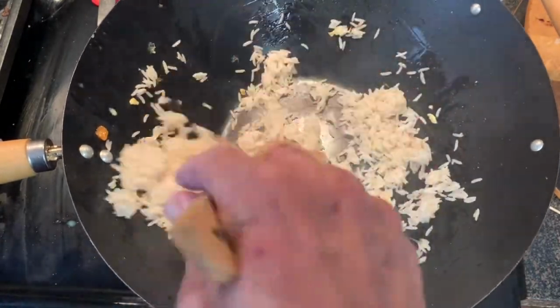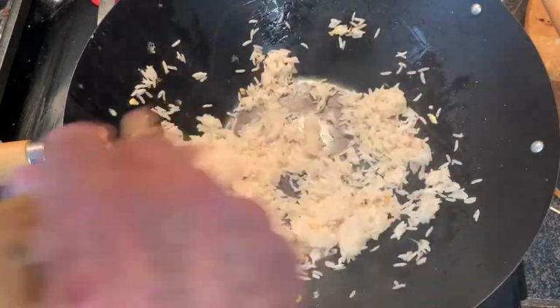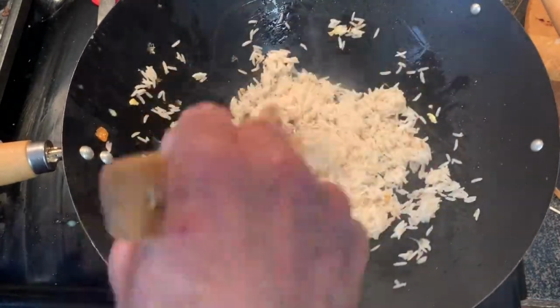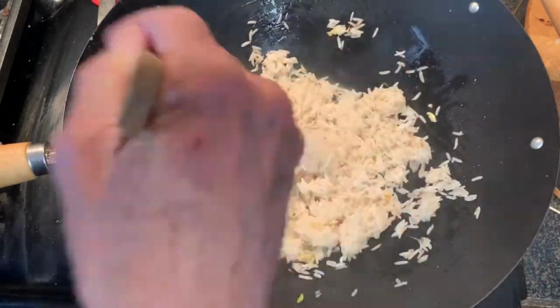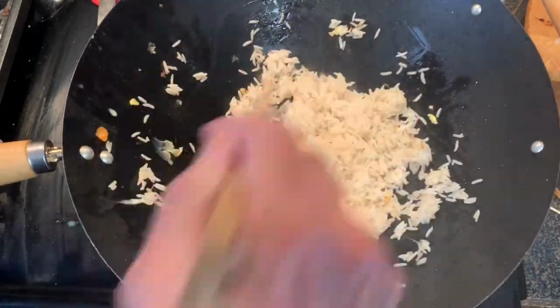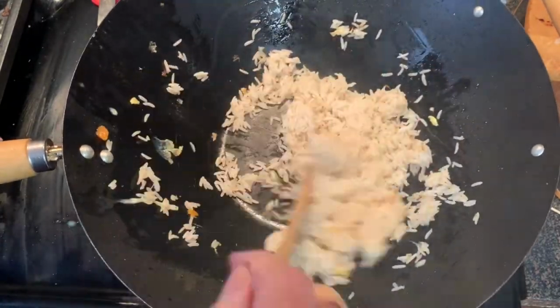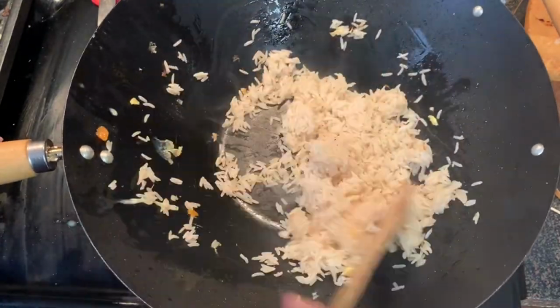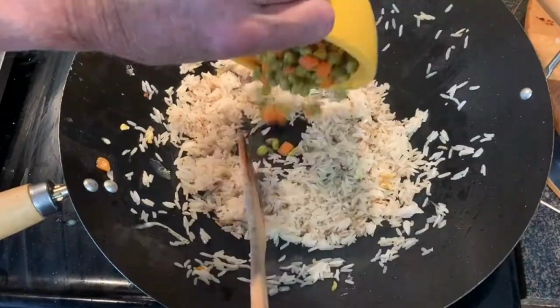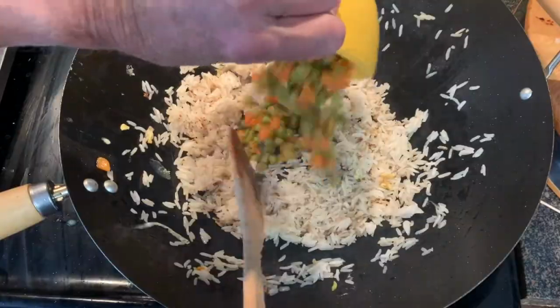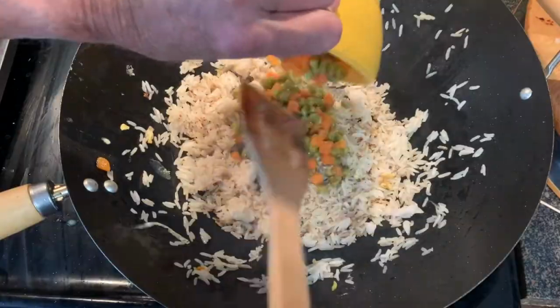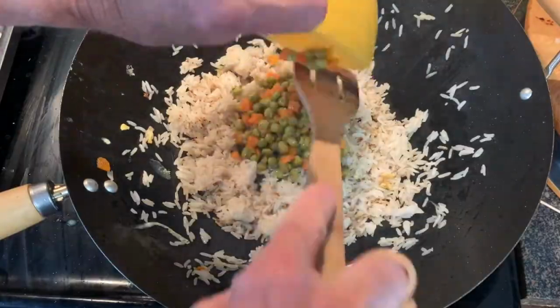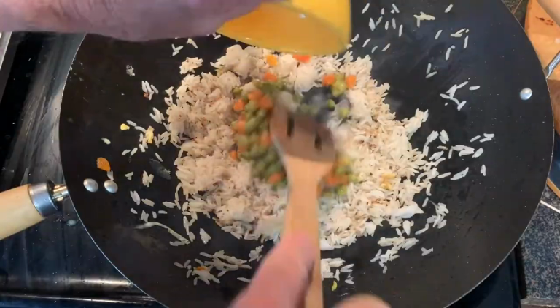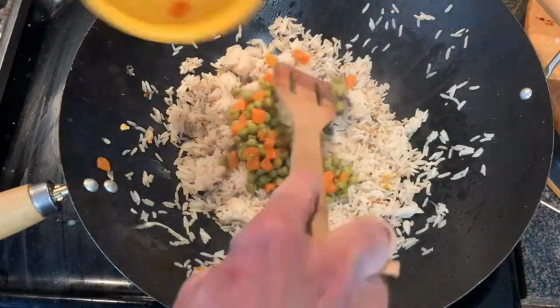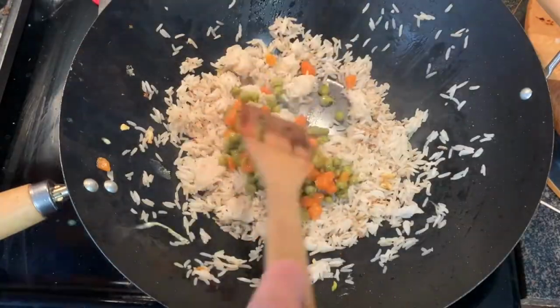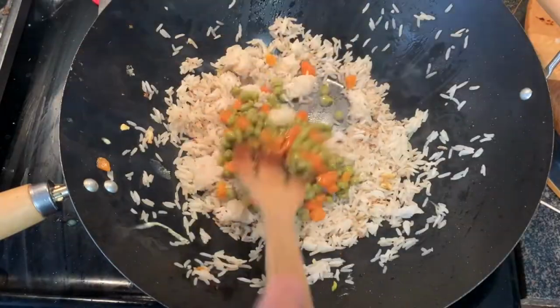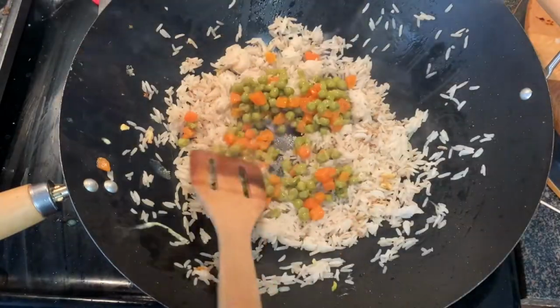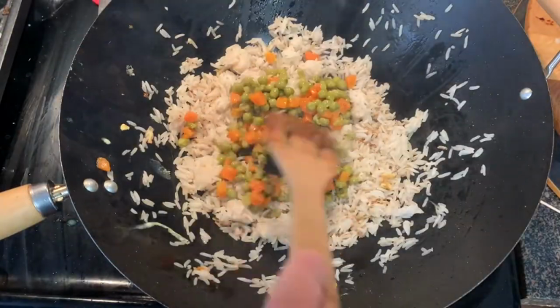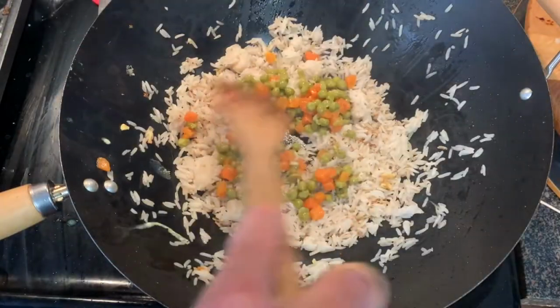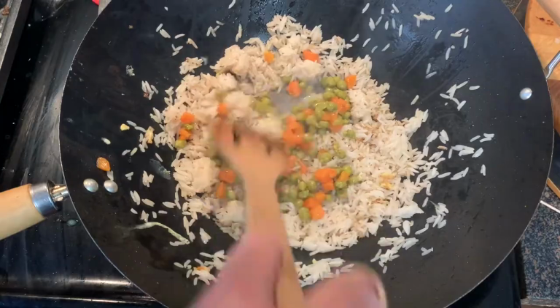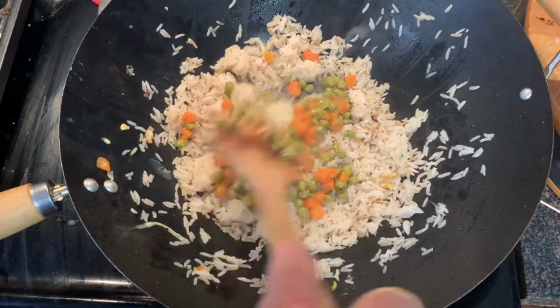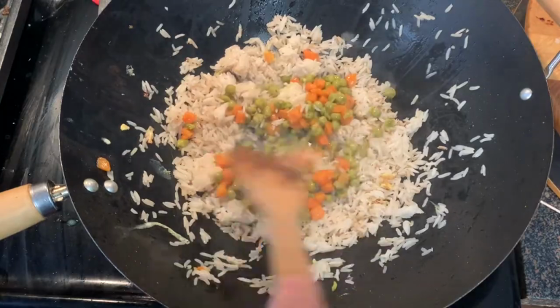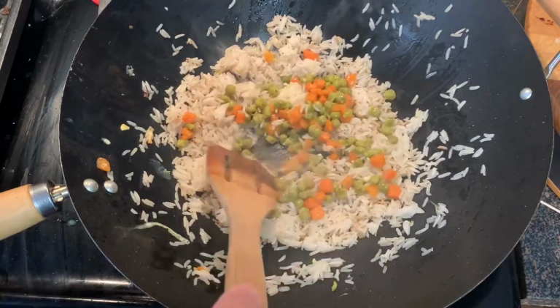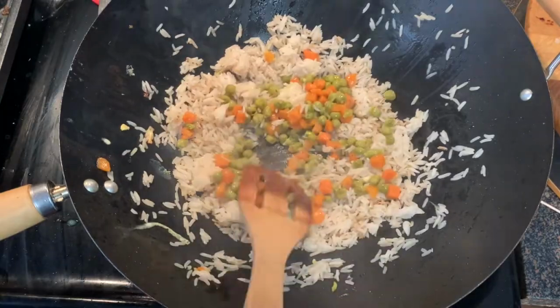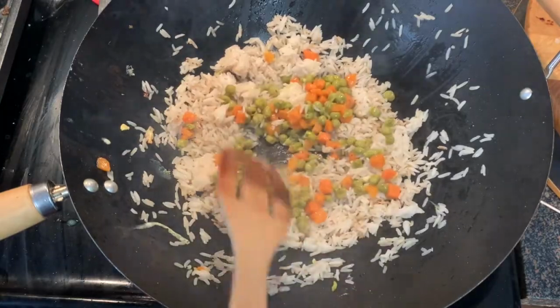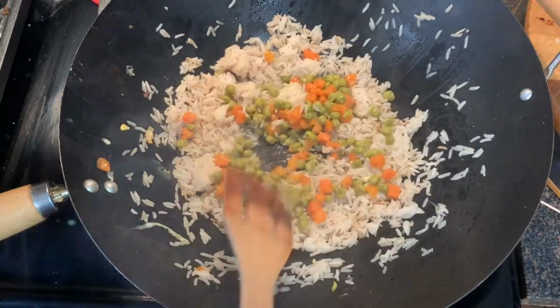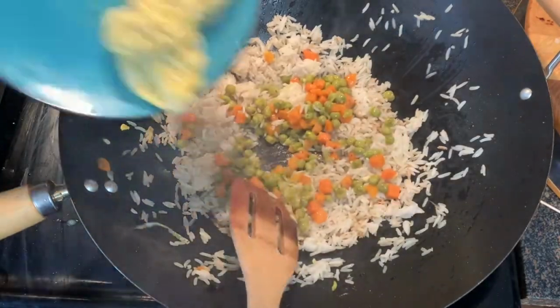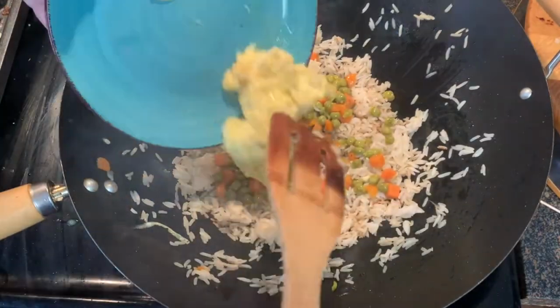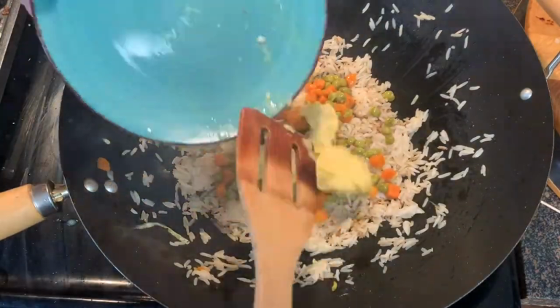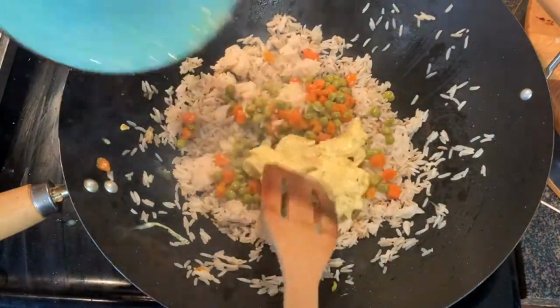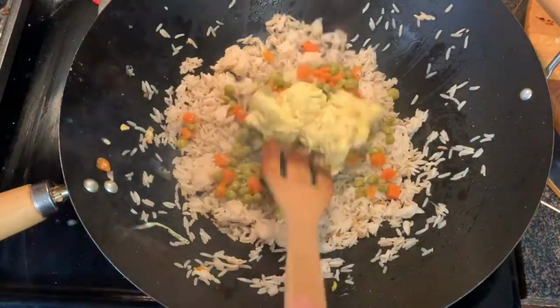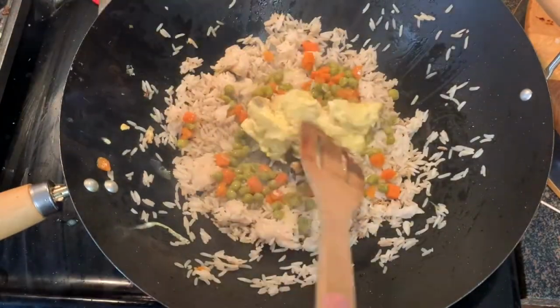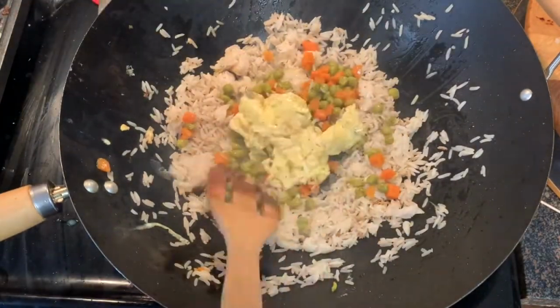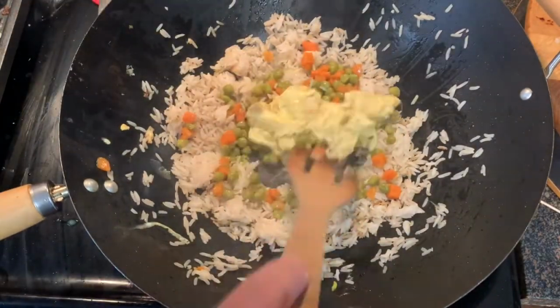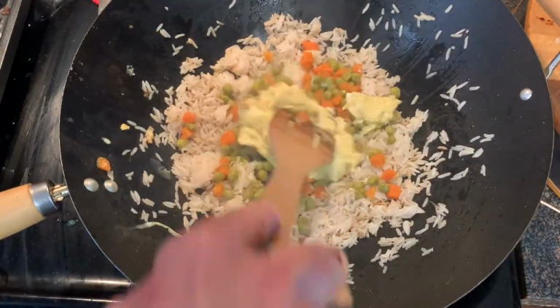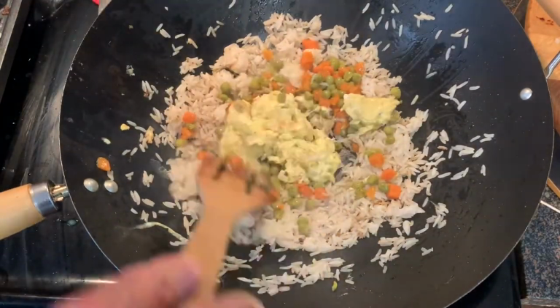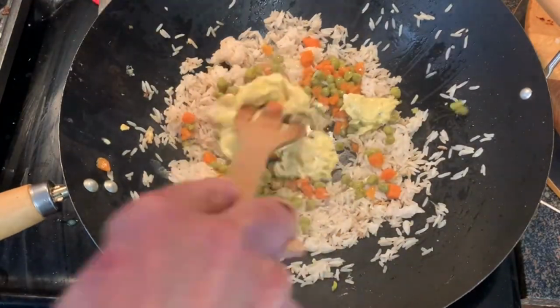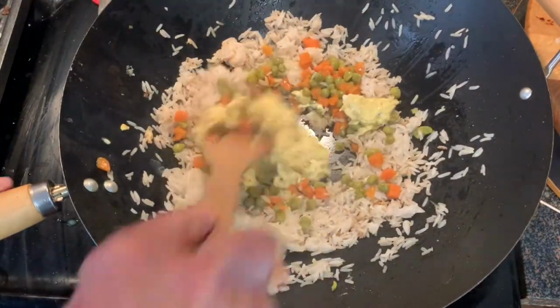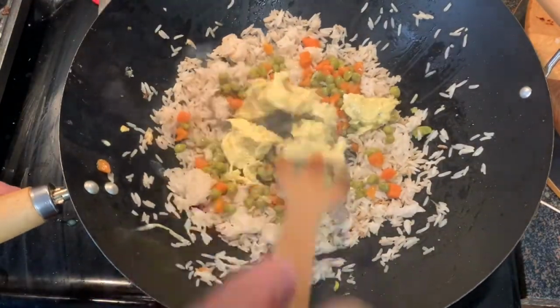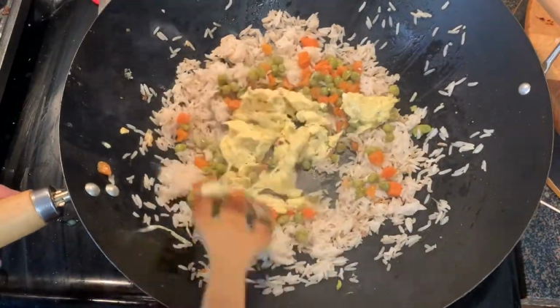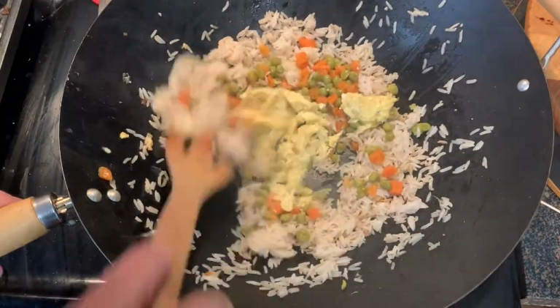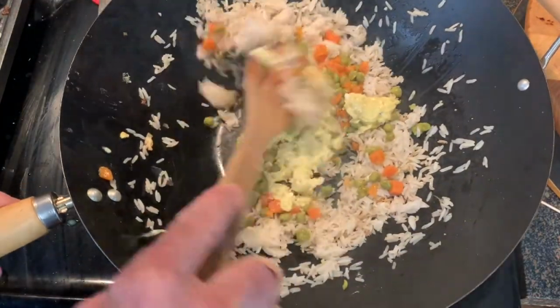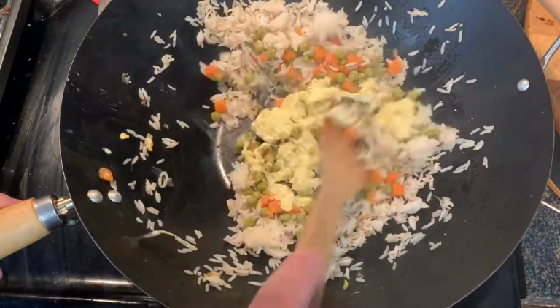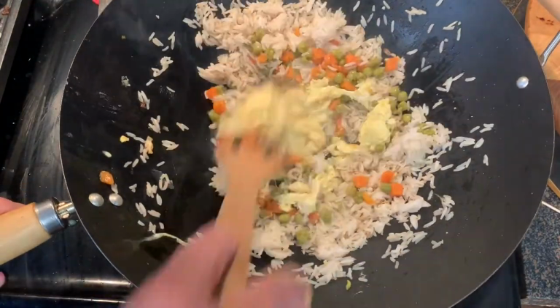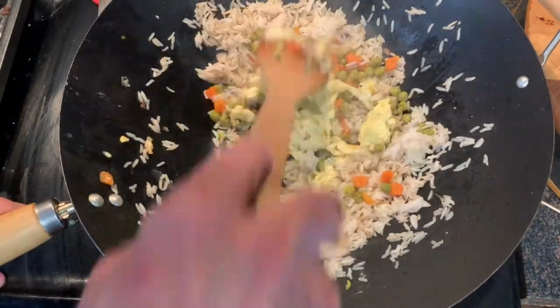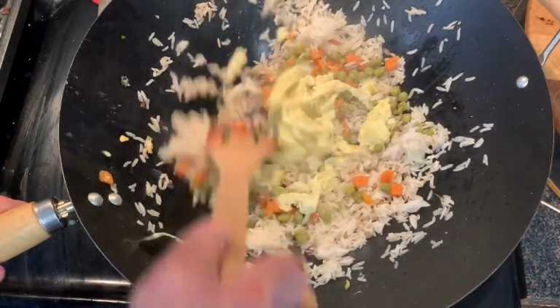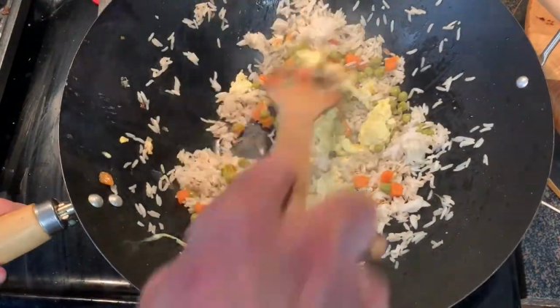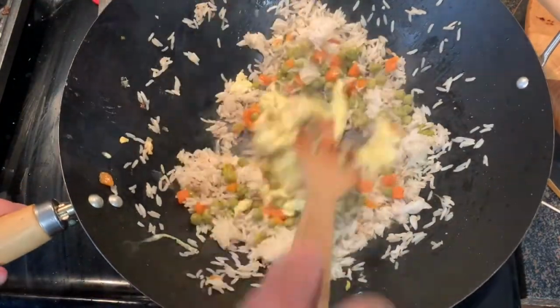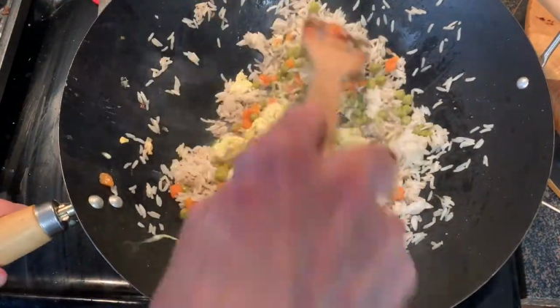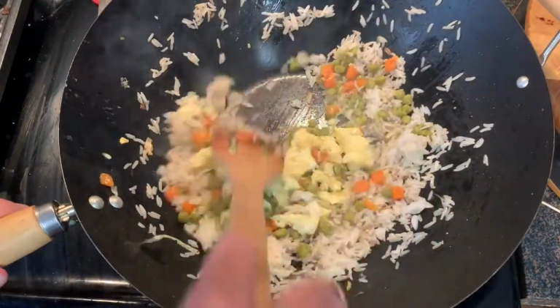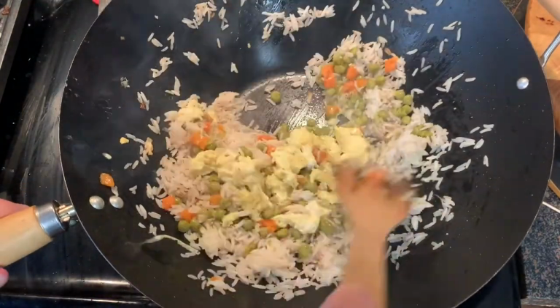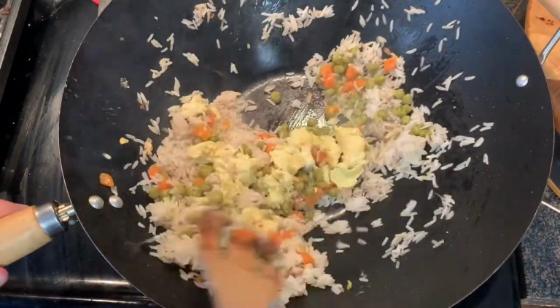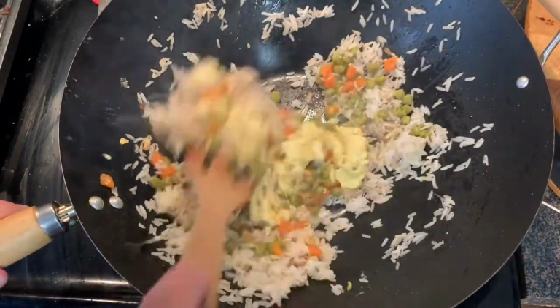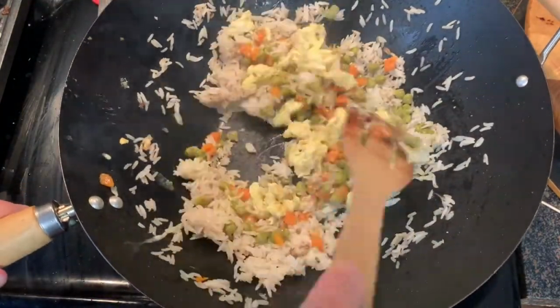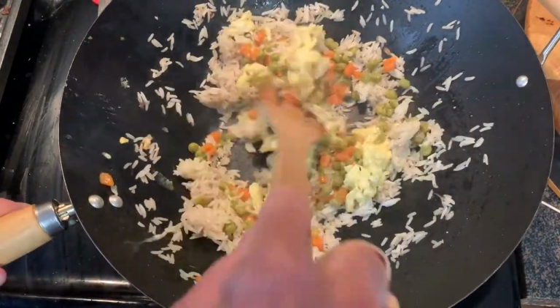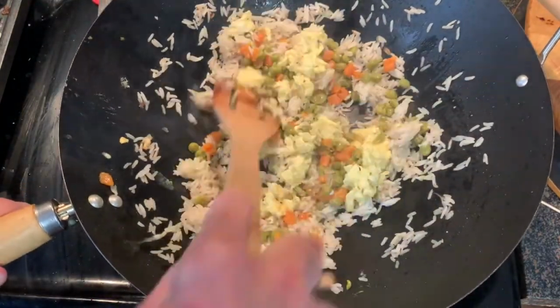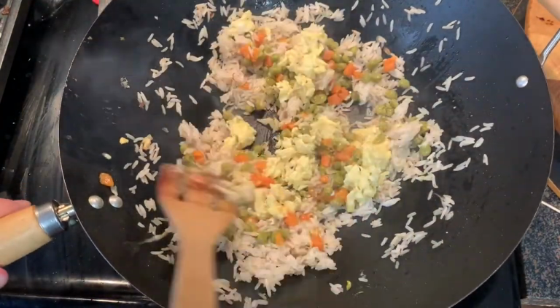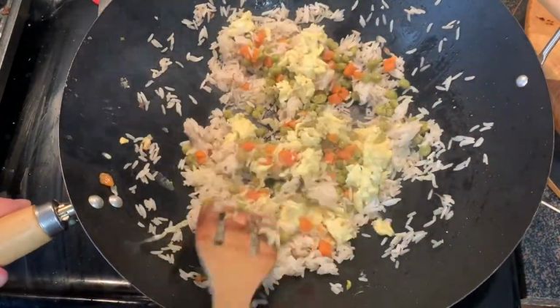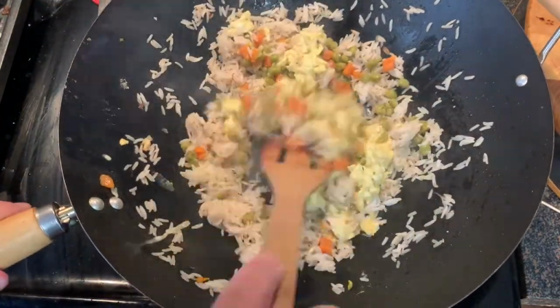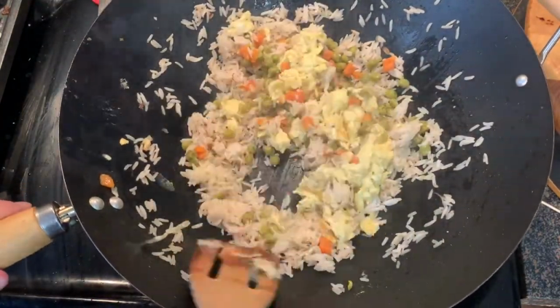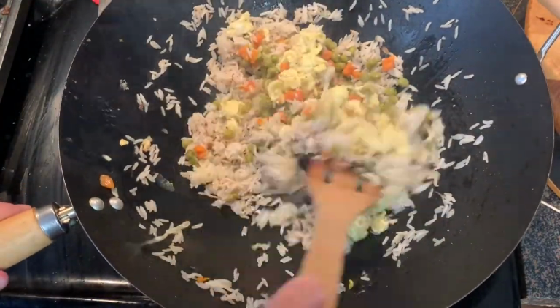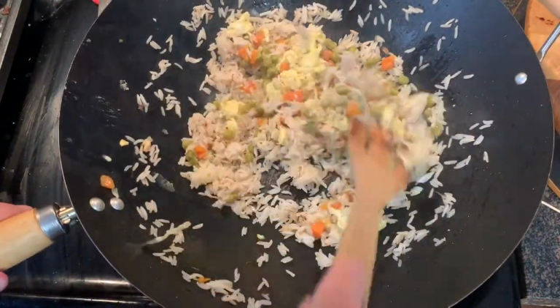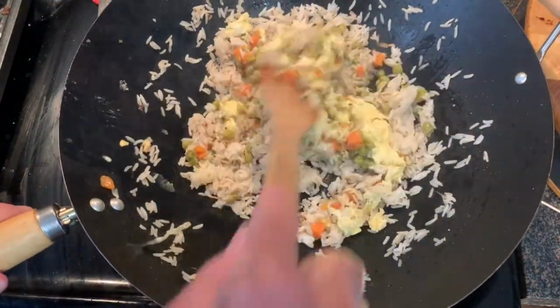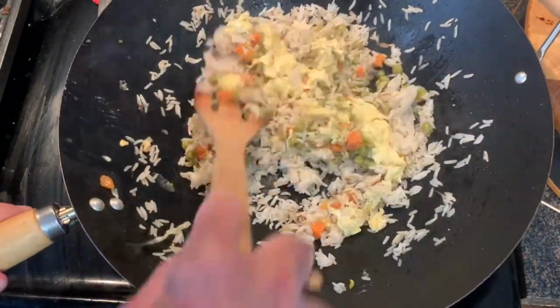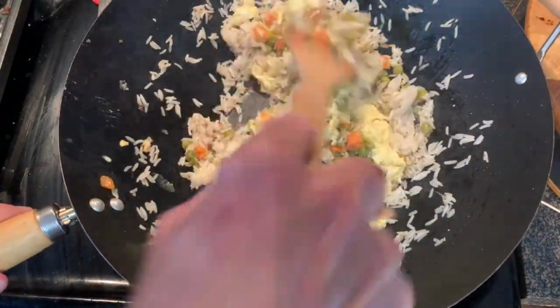Stir that around until it's thoroughly warm, then add your peas and carrots and your eggs back in and give them a good toss to combine.